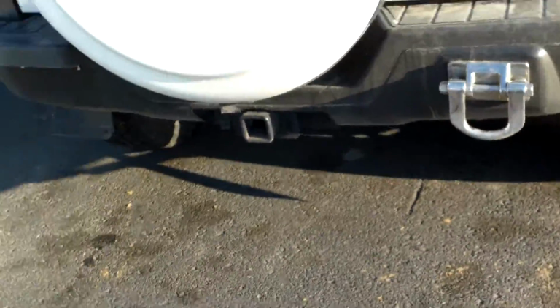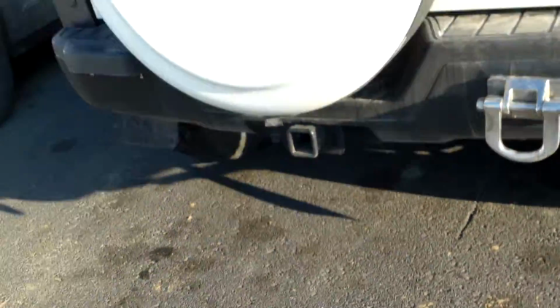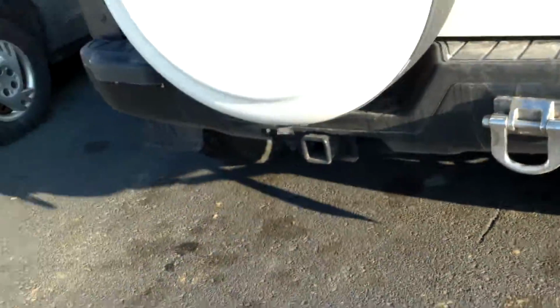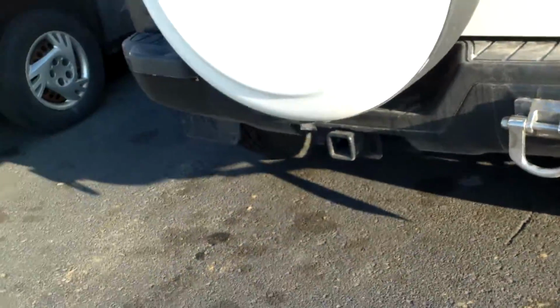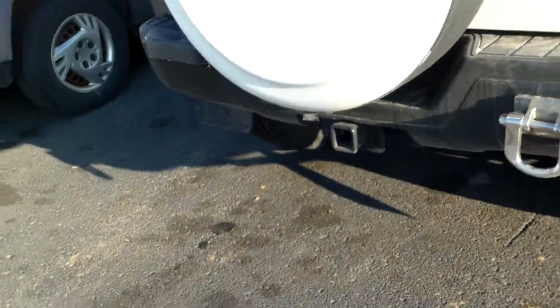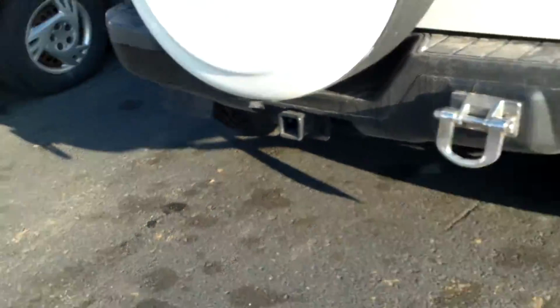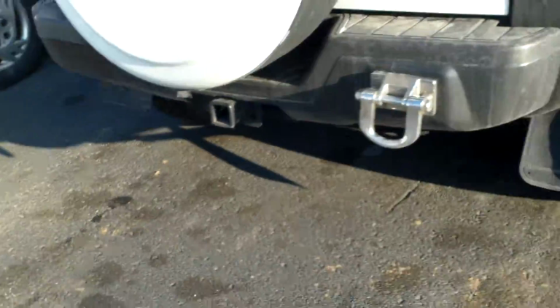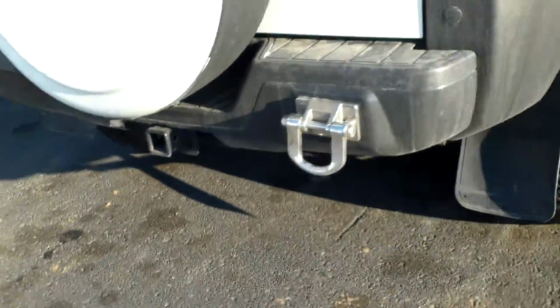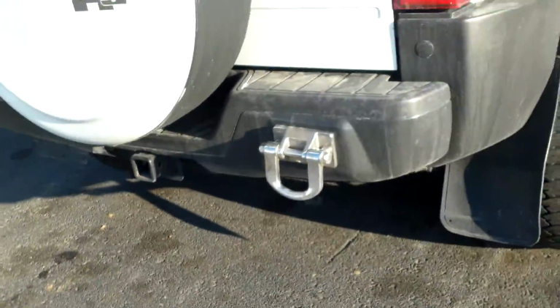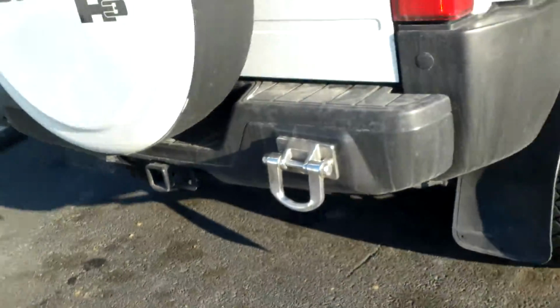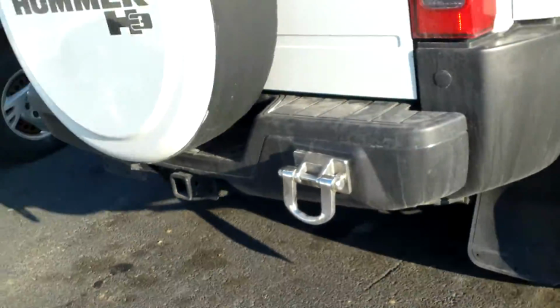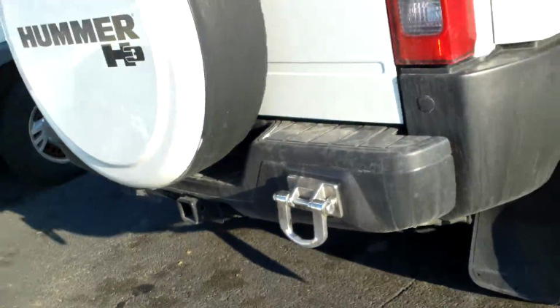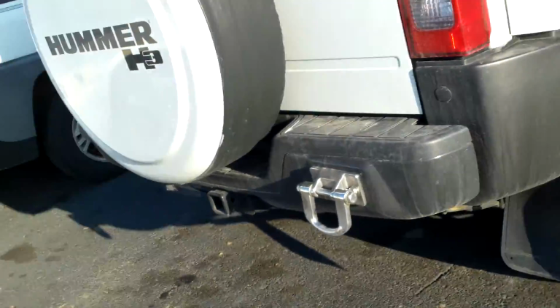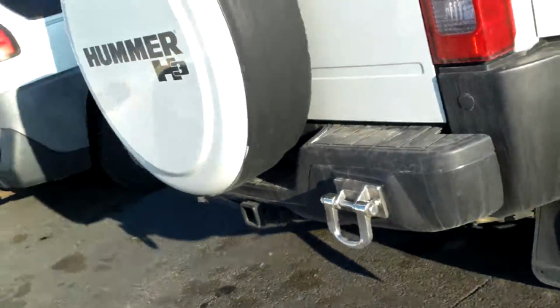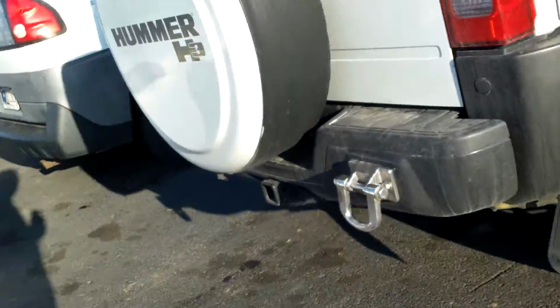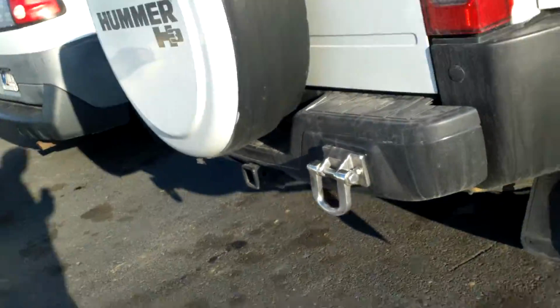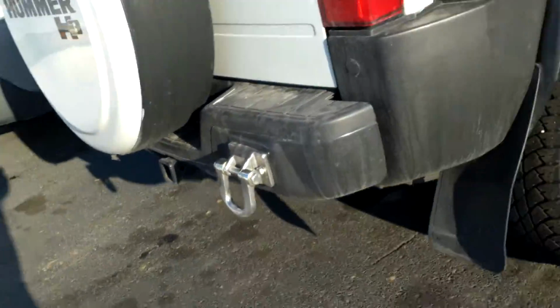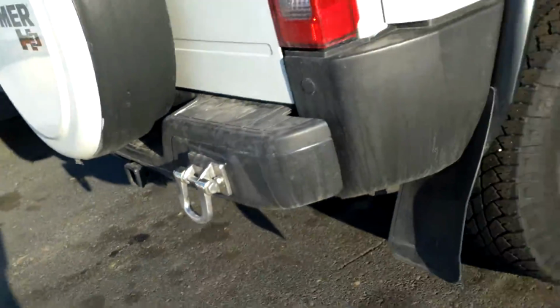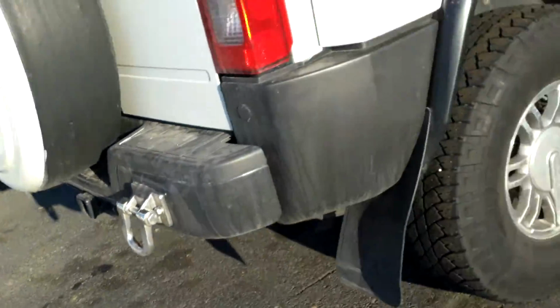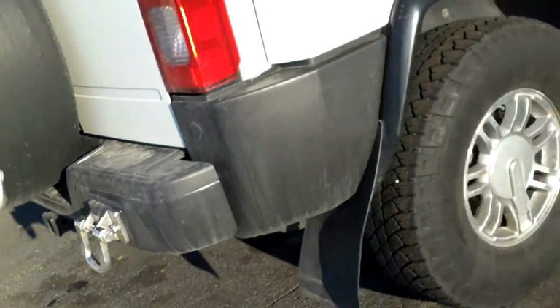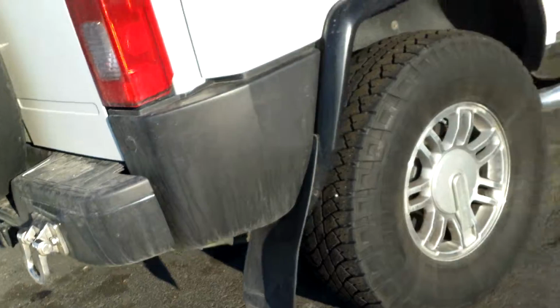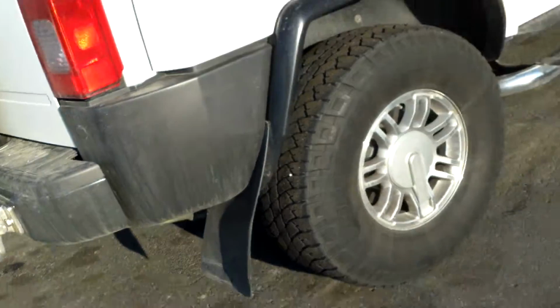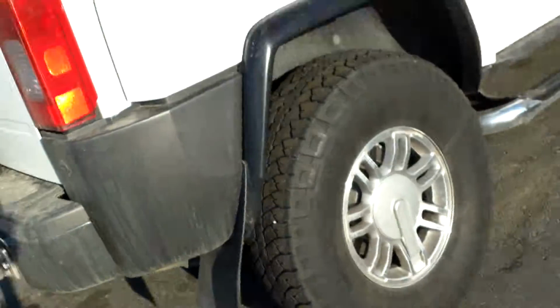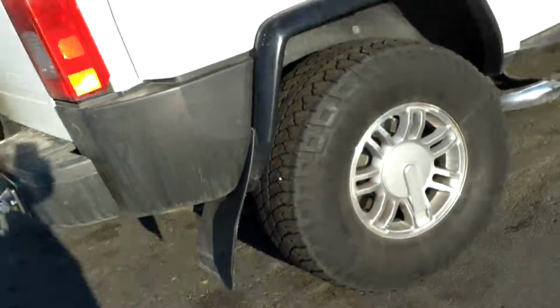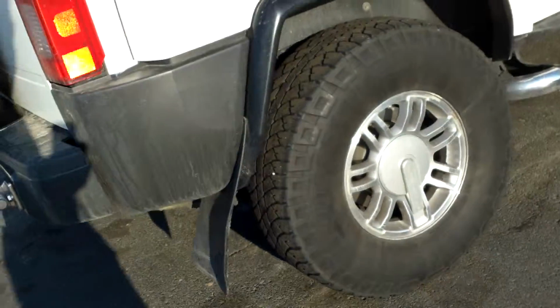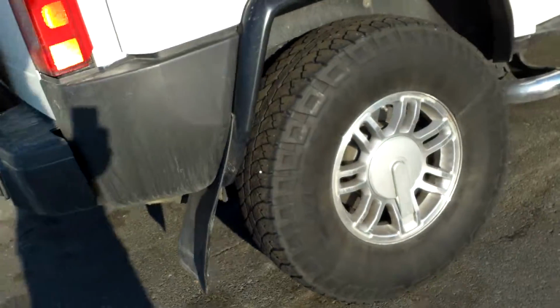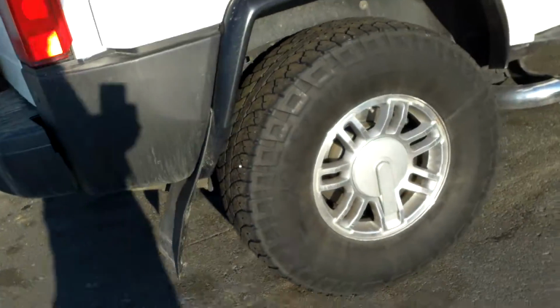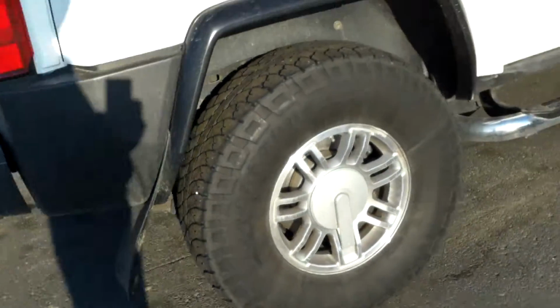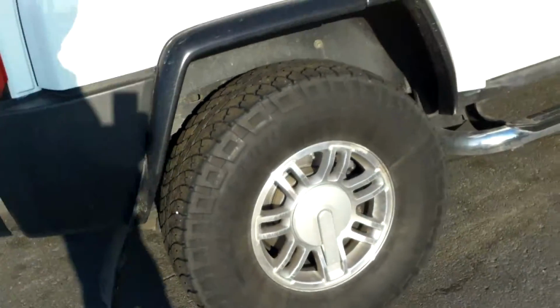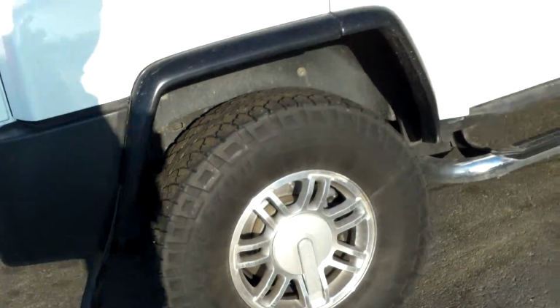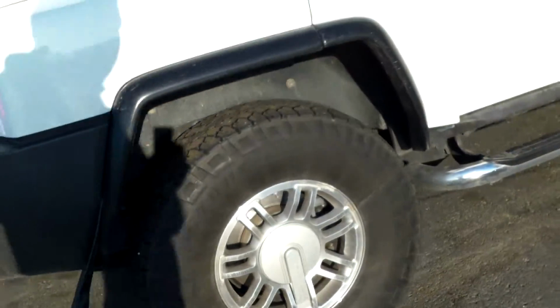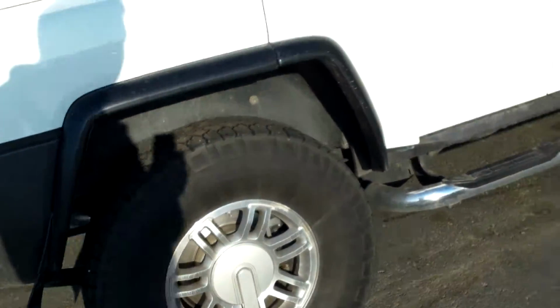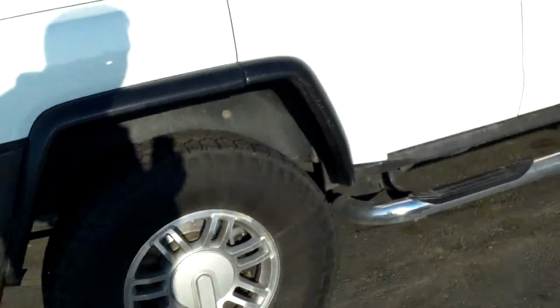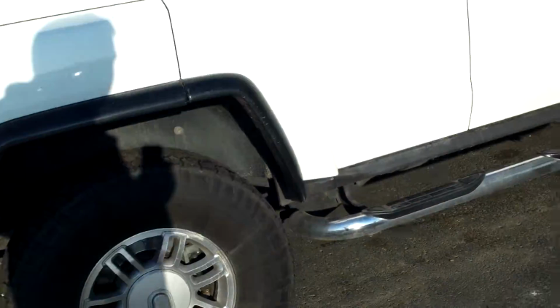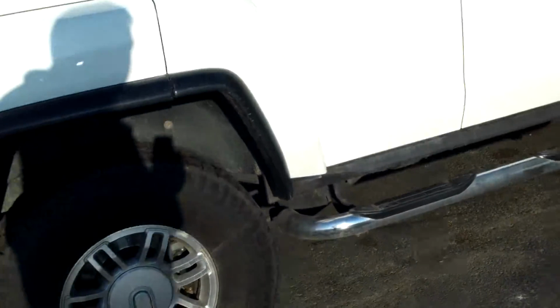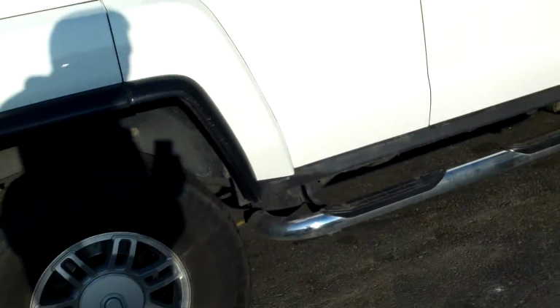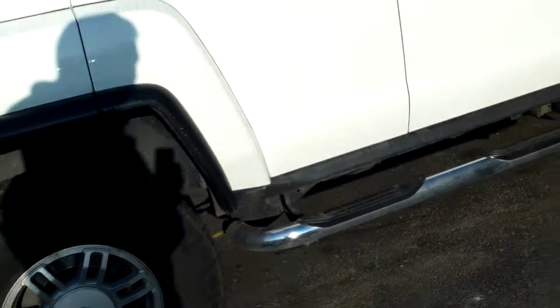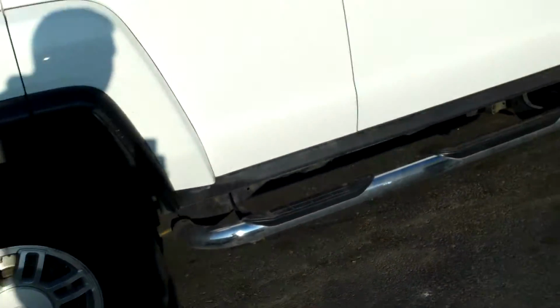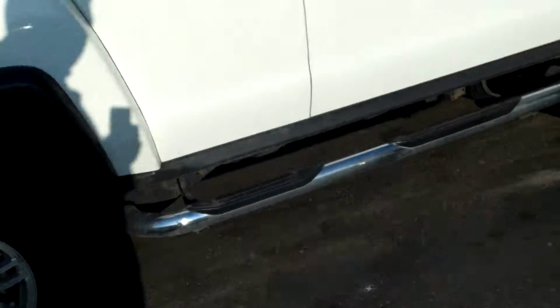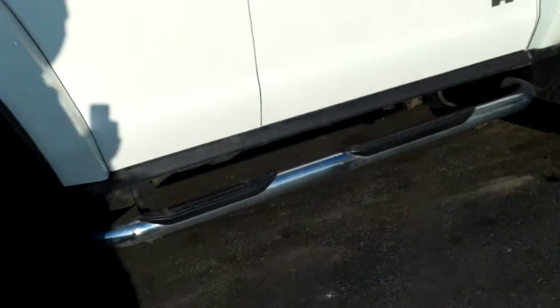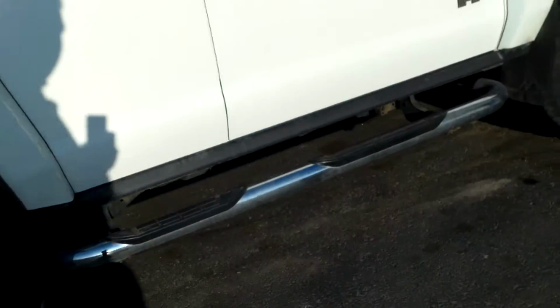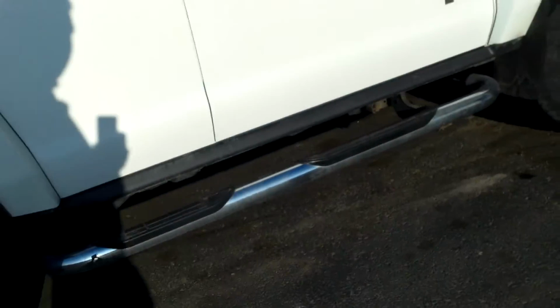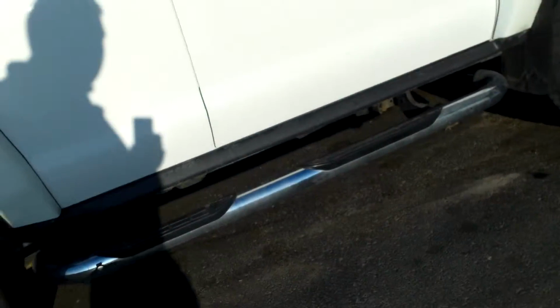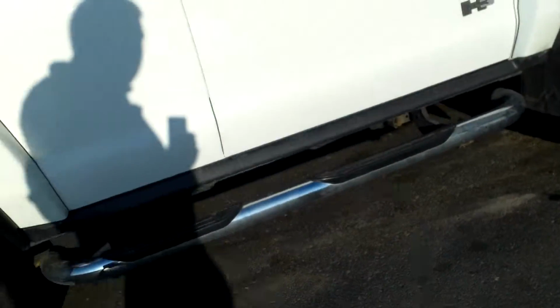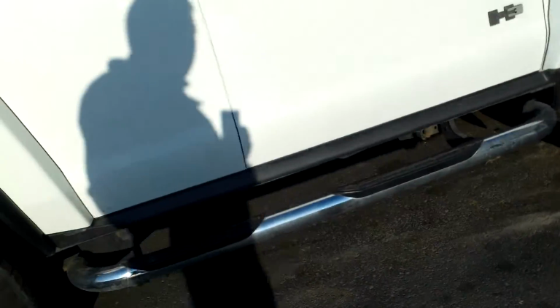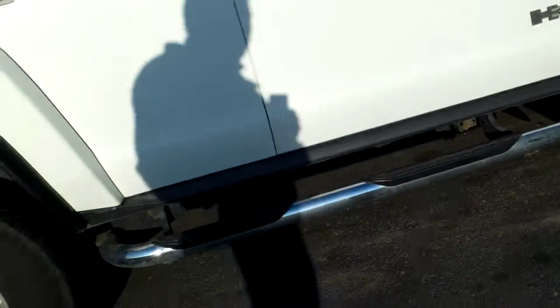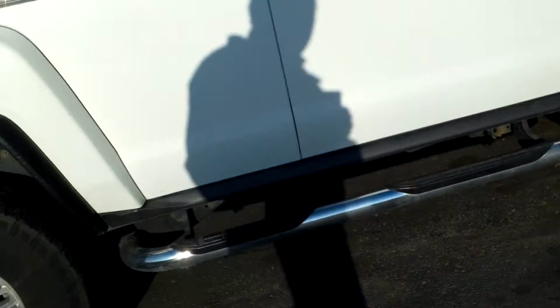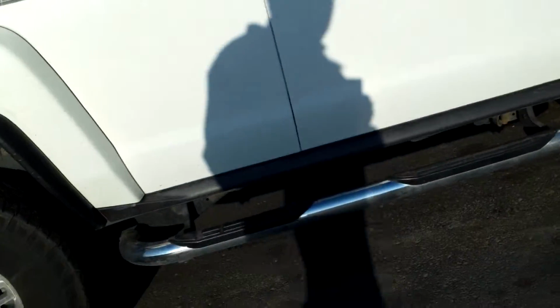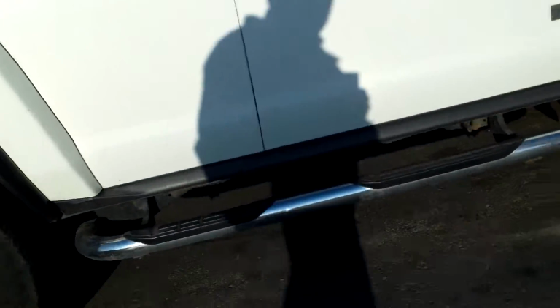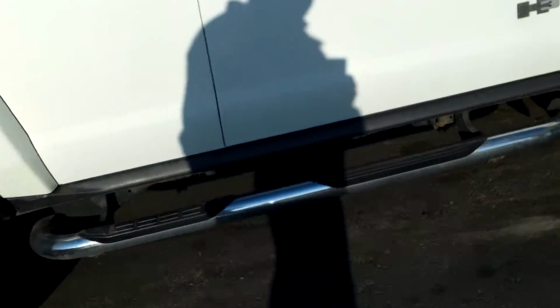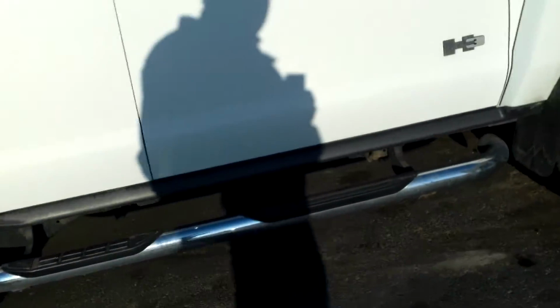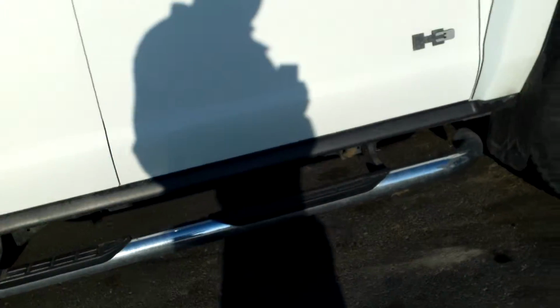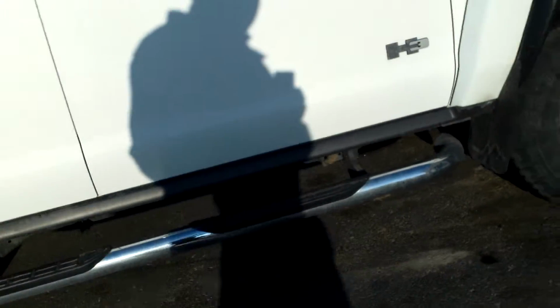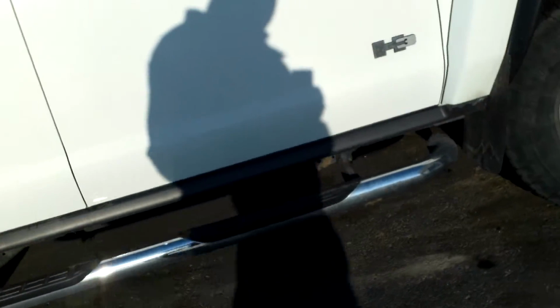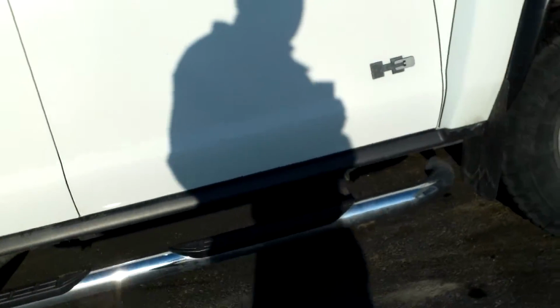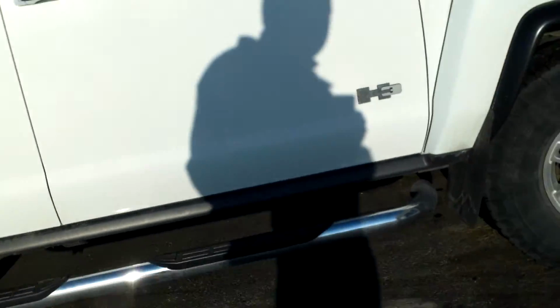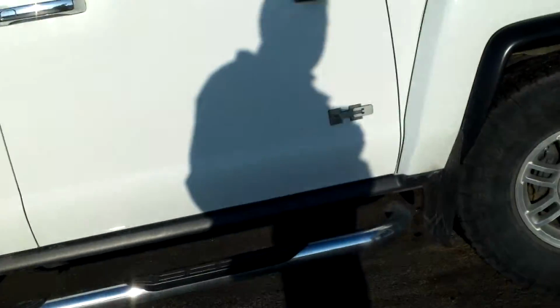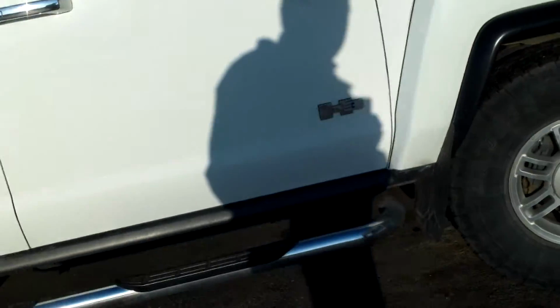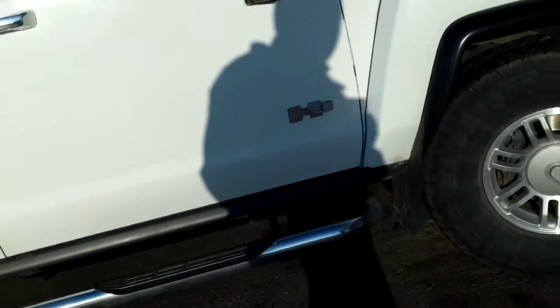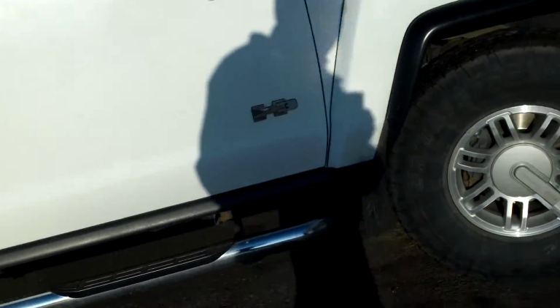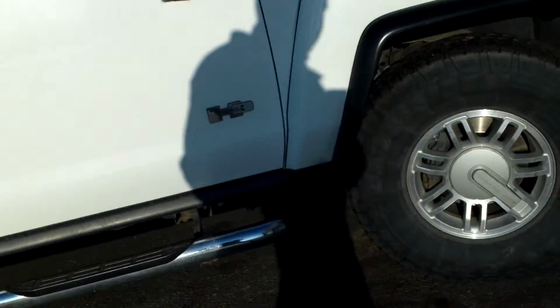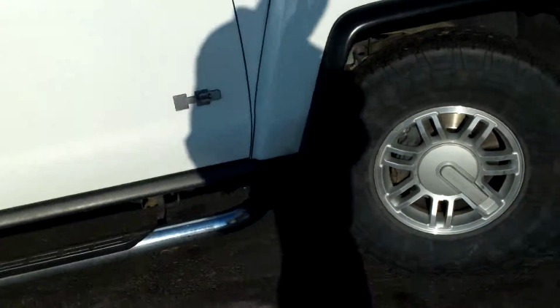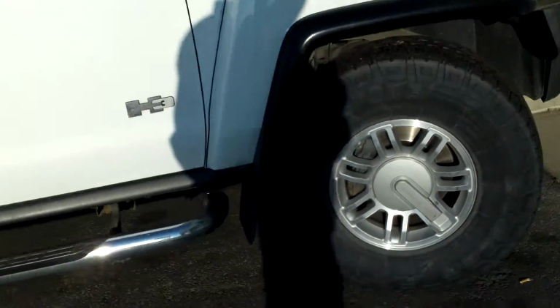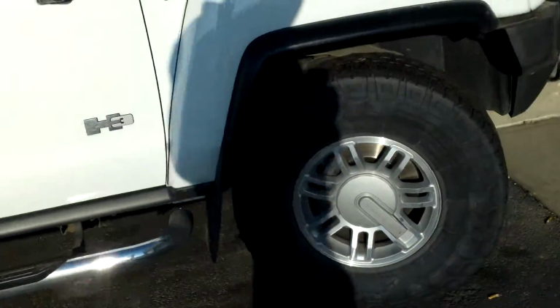Tow hitch on the back. It's getting ready to get cleaned up right now, and I think we're going to certify it as well.